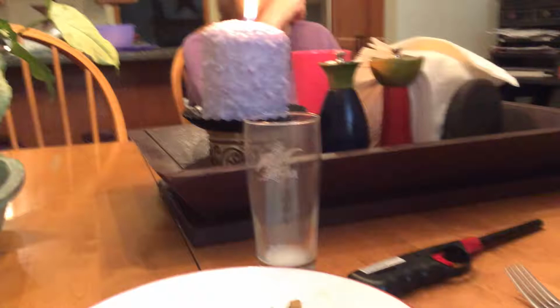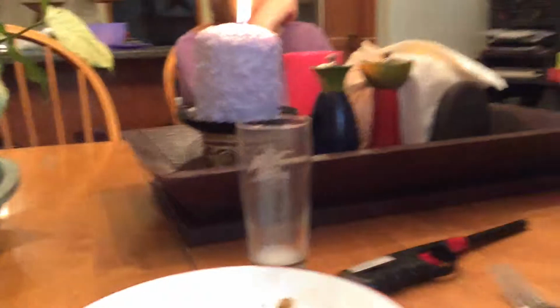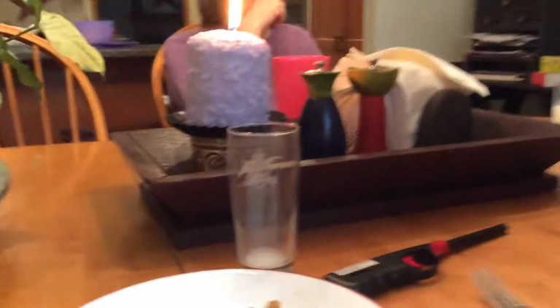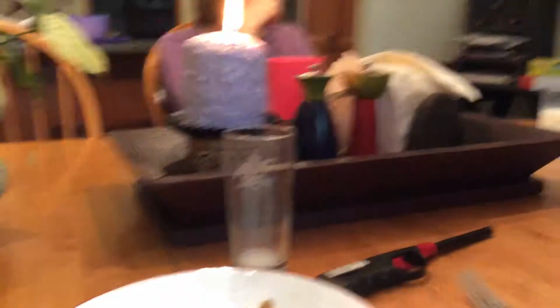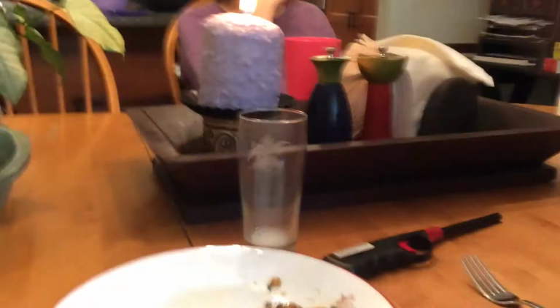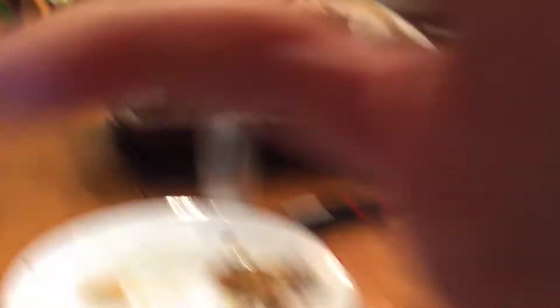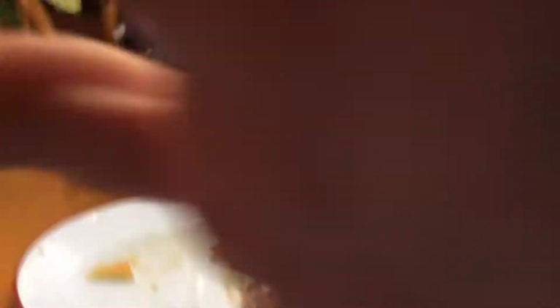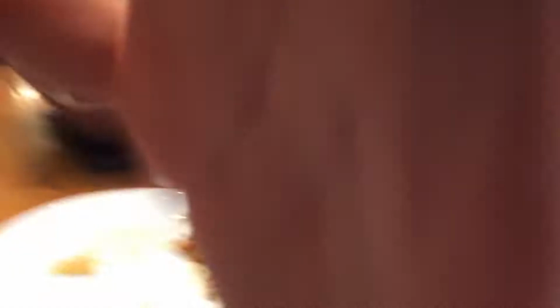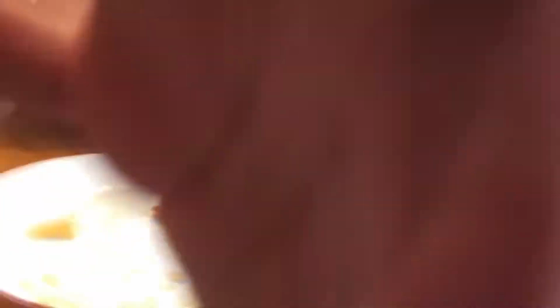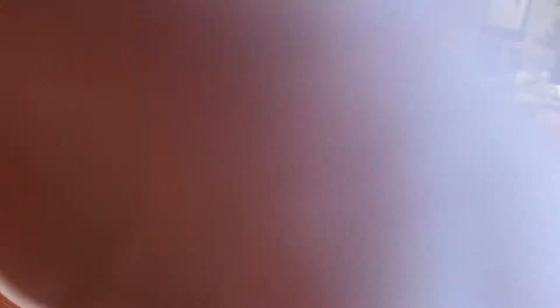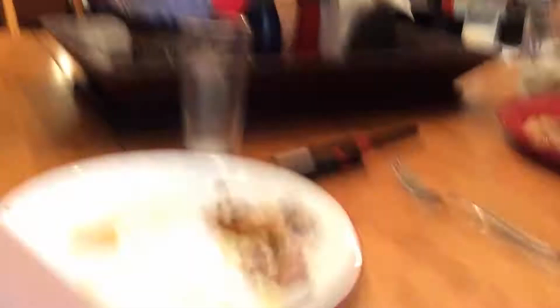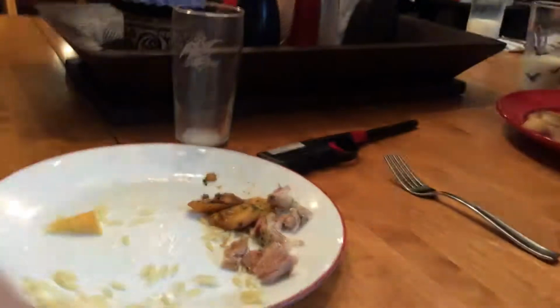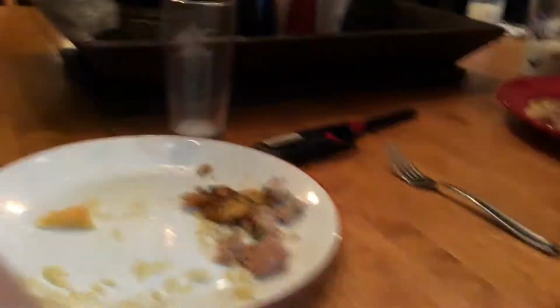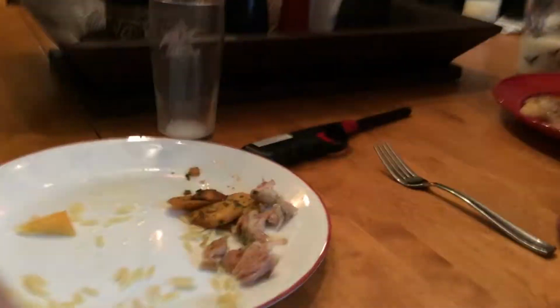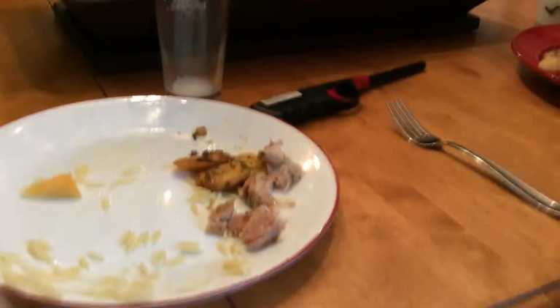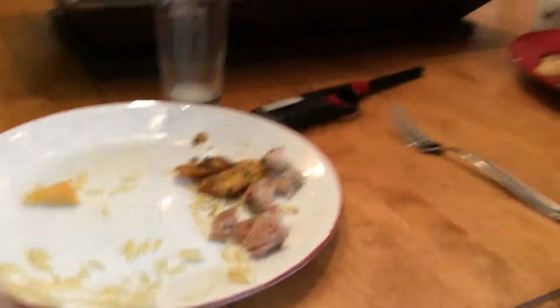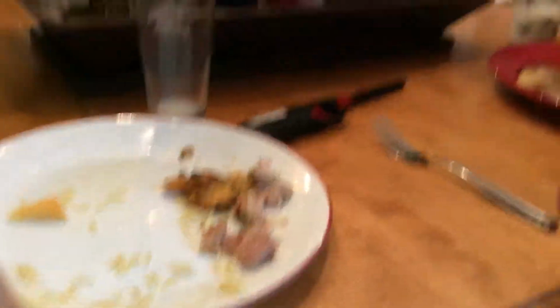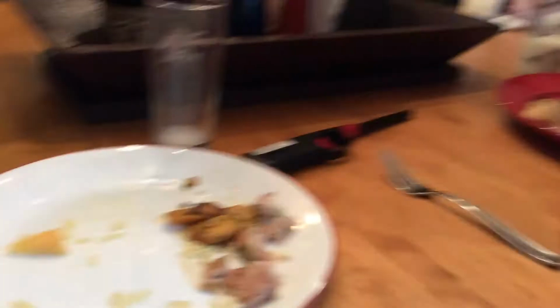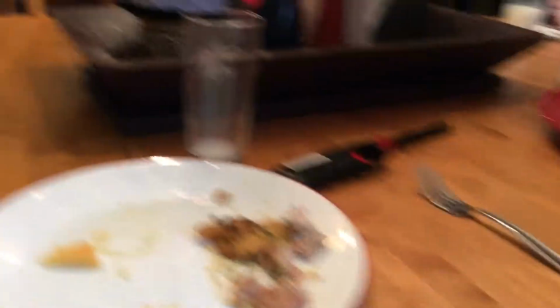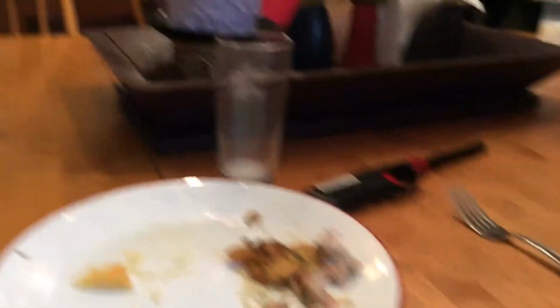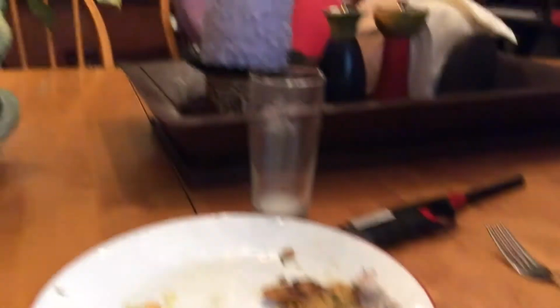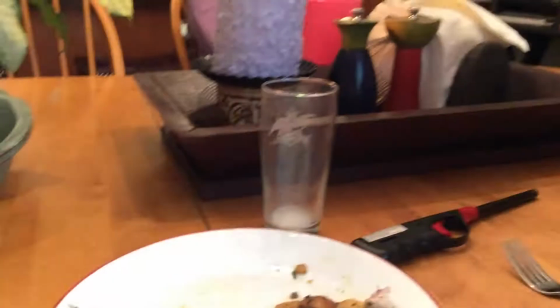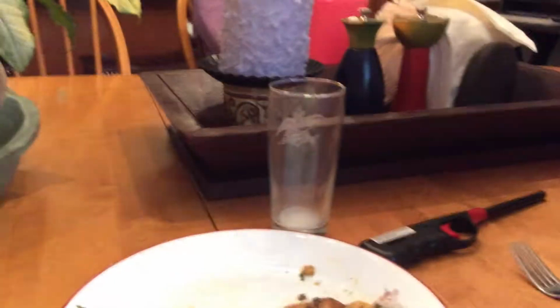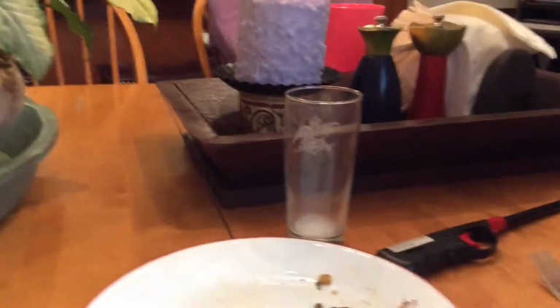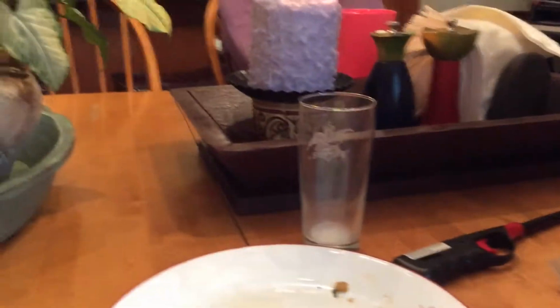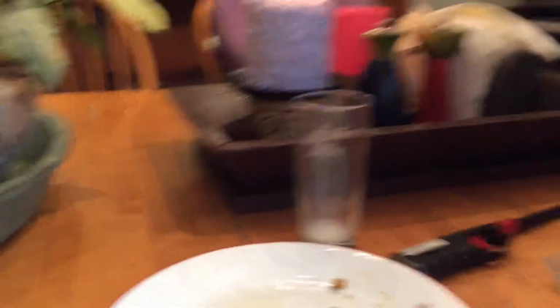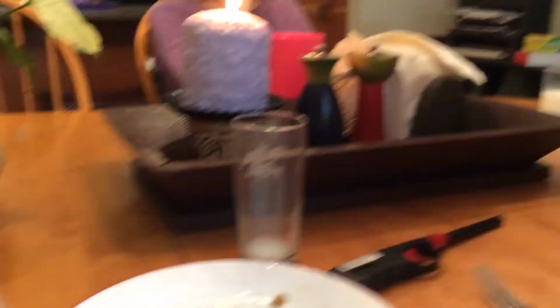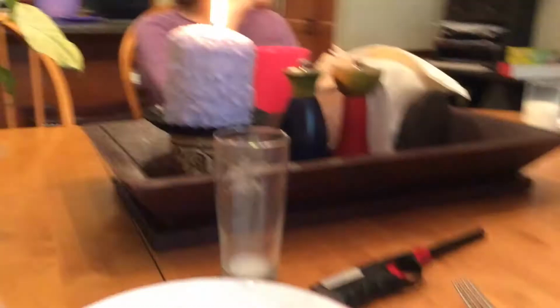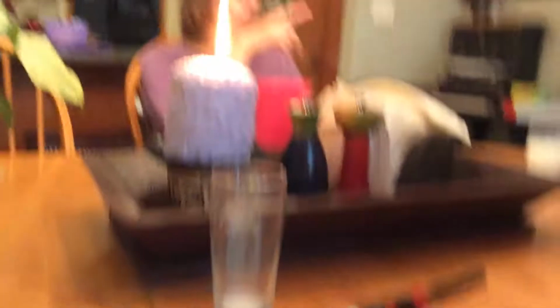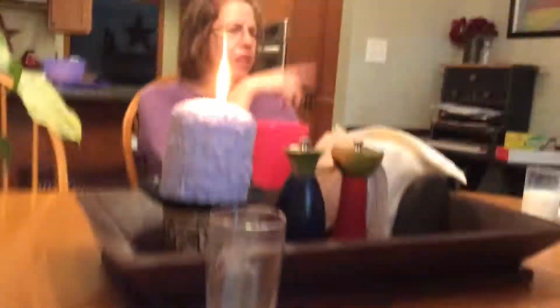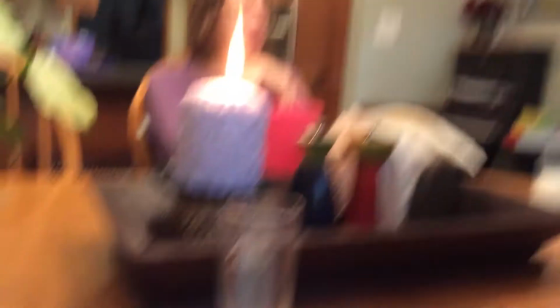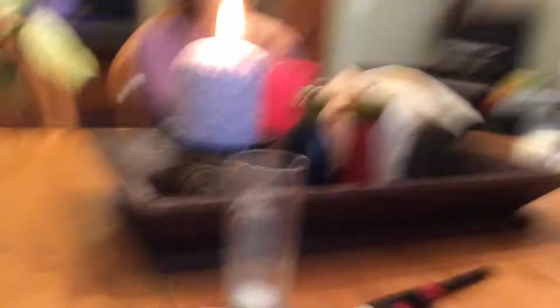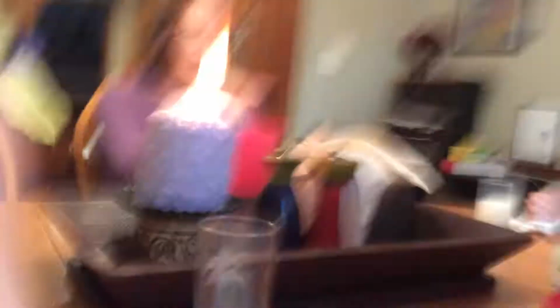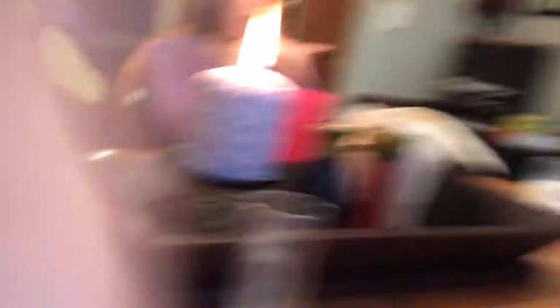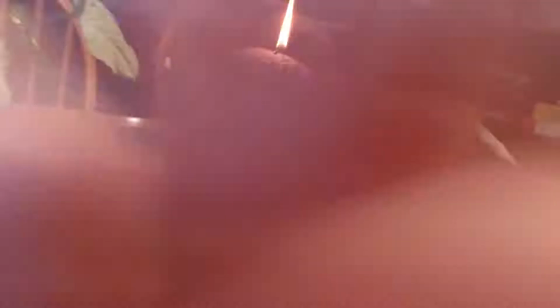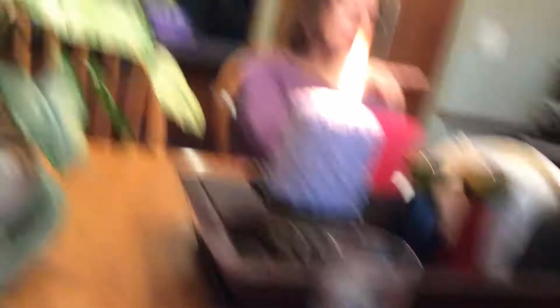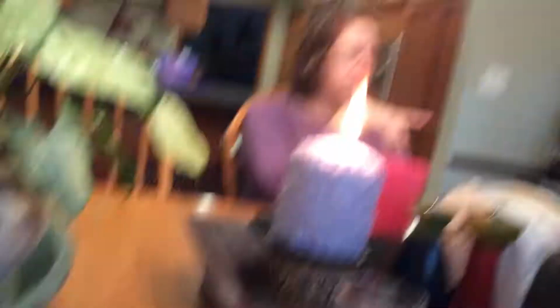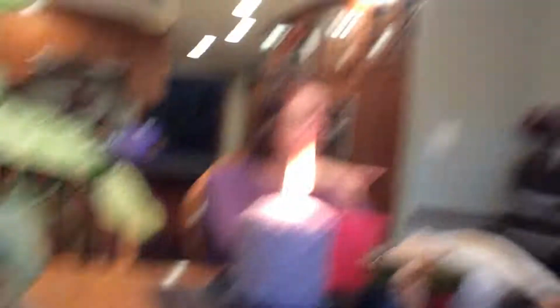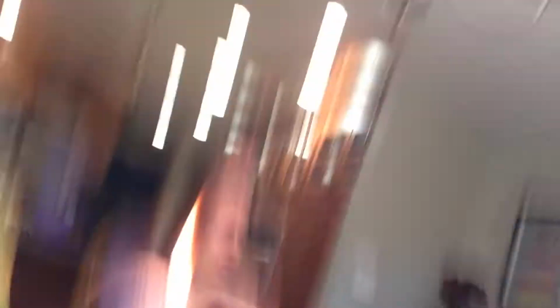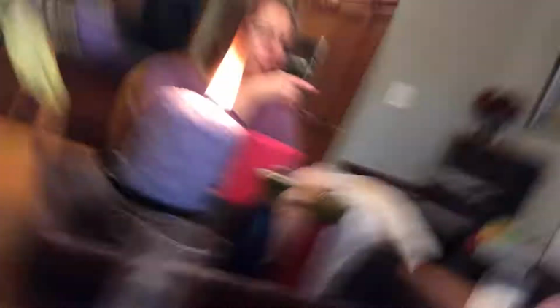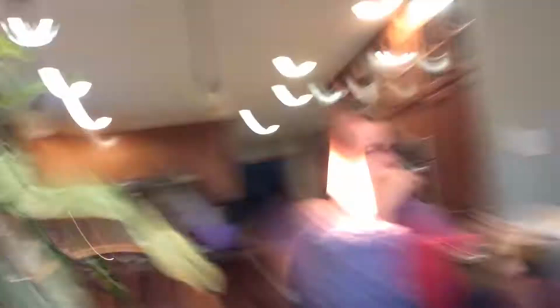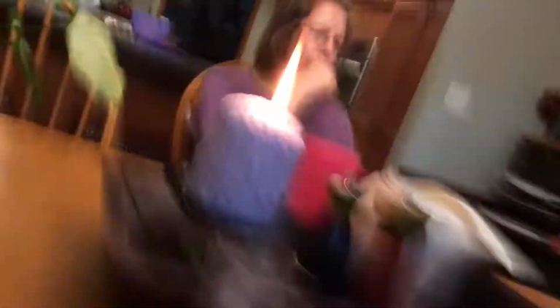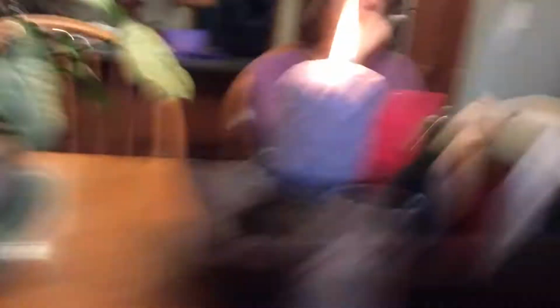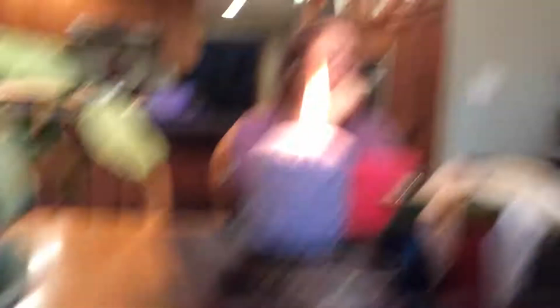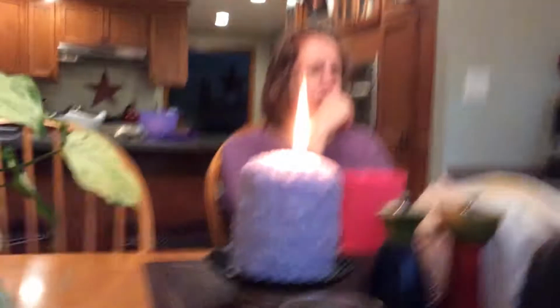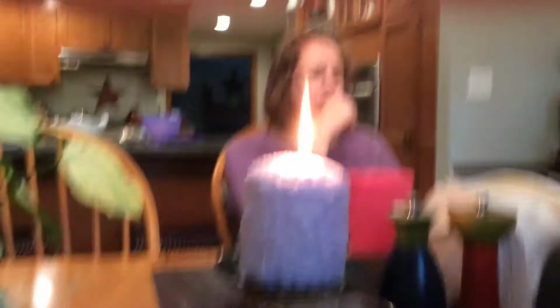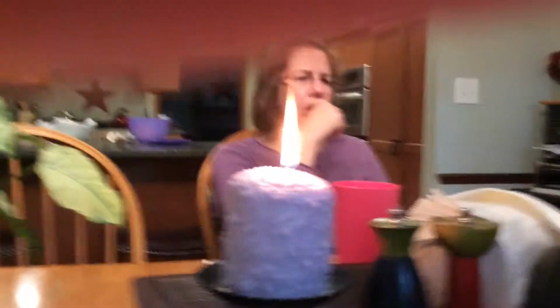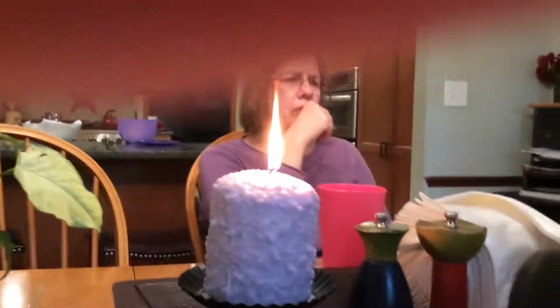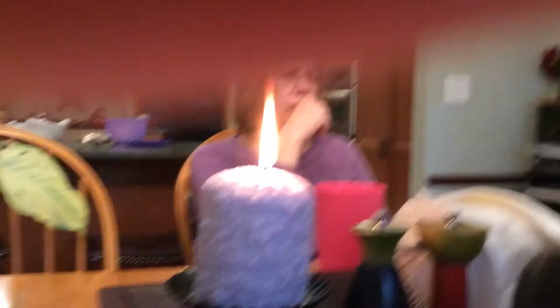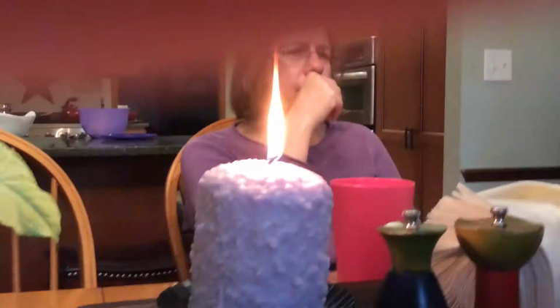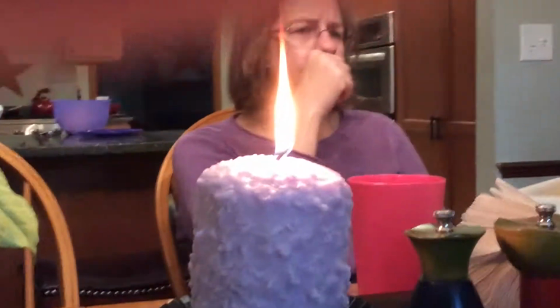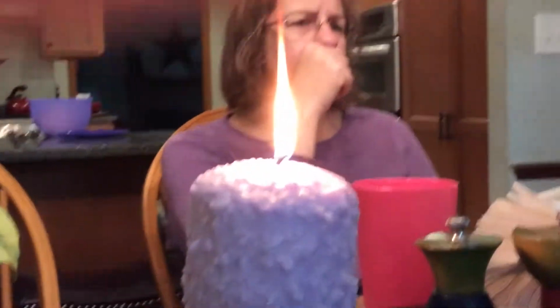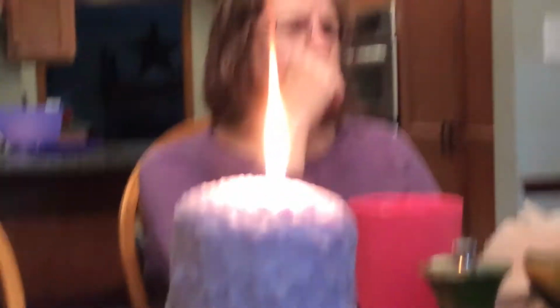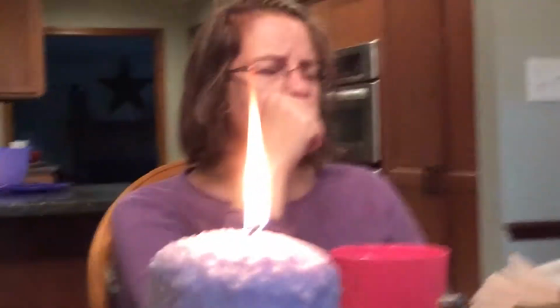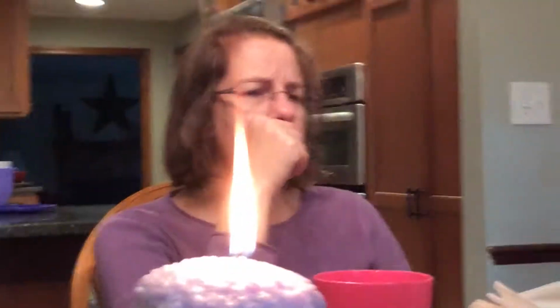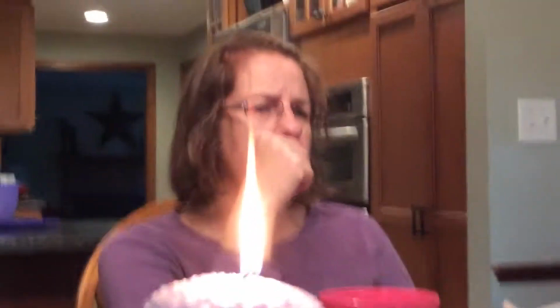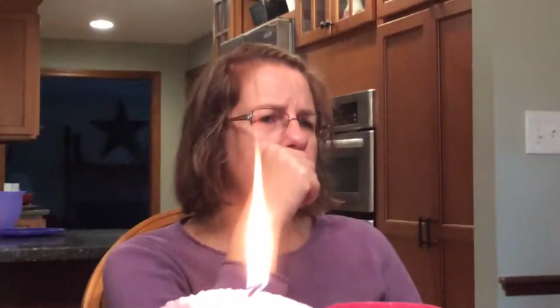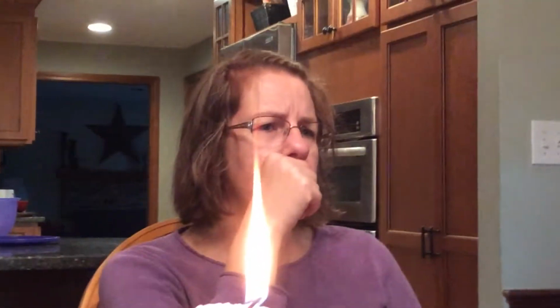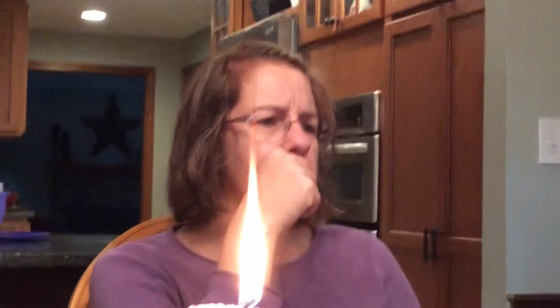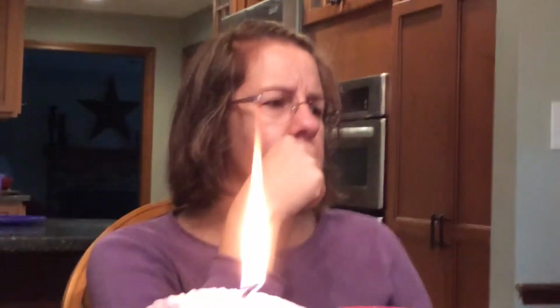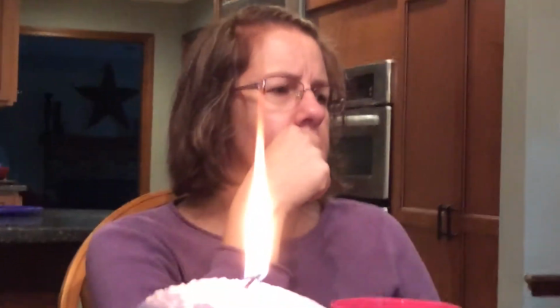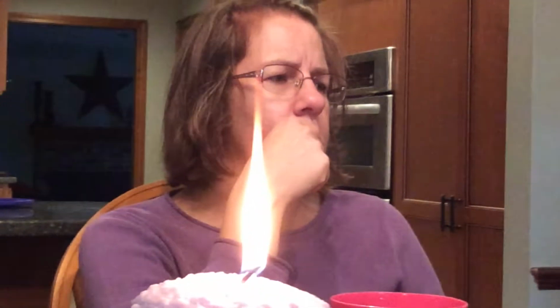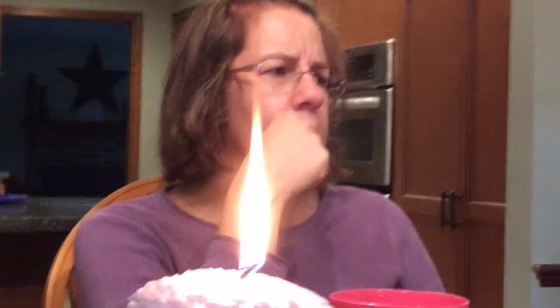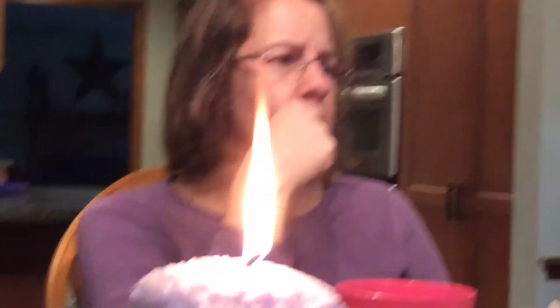Hey guys, welcome back to another real life video. This is going to be my dad putting his fingers through the flame.